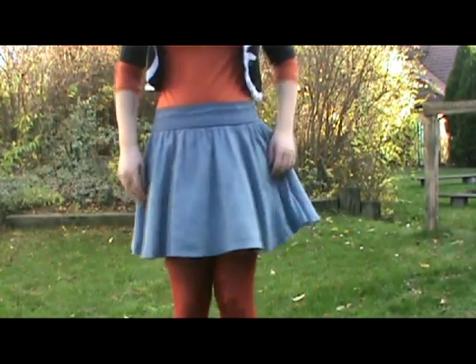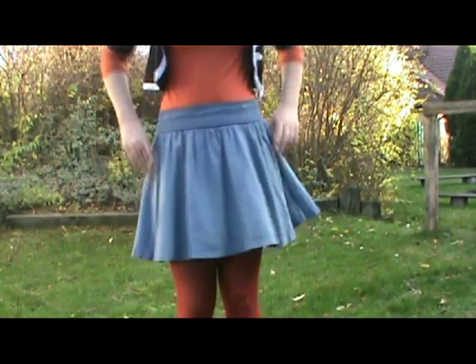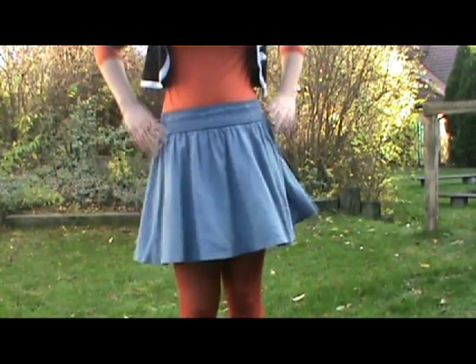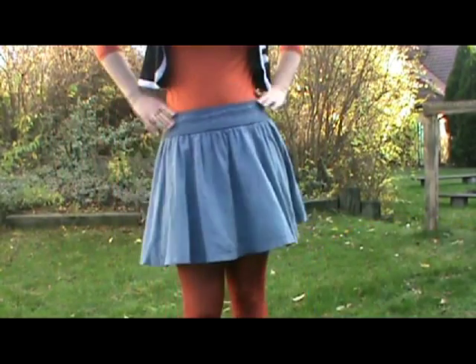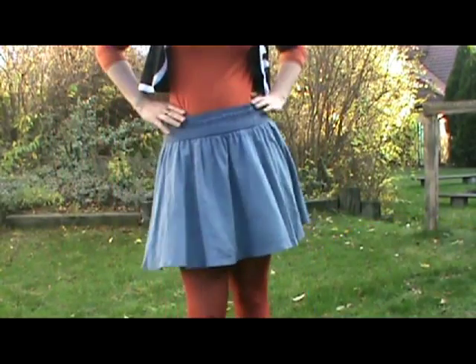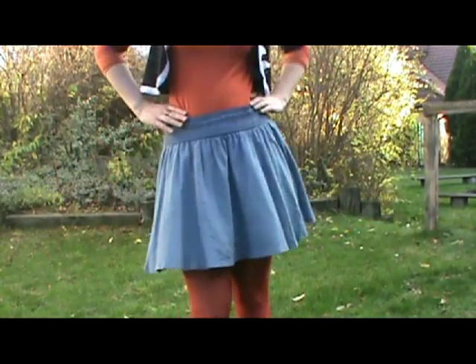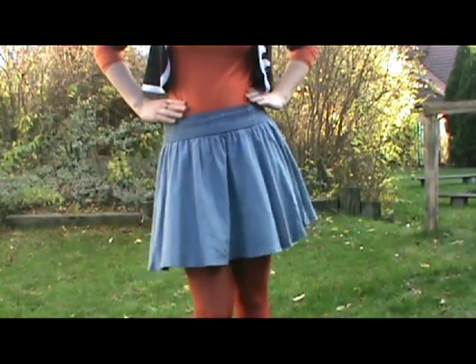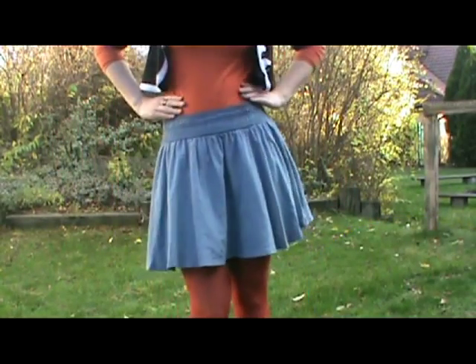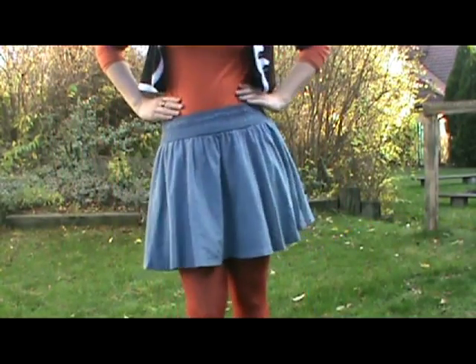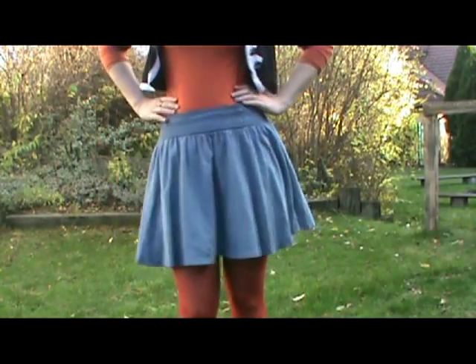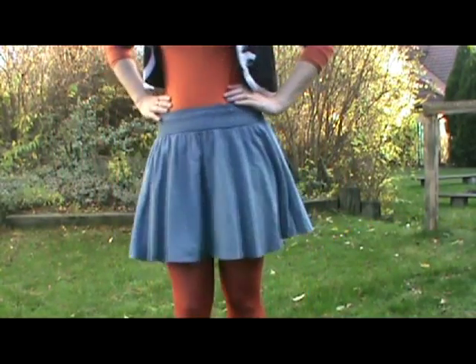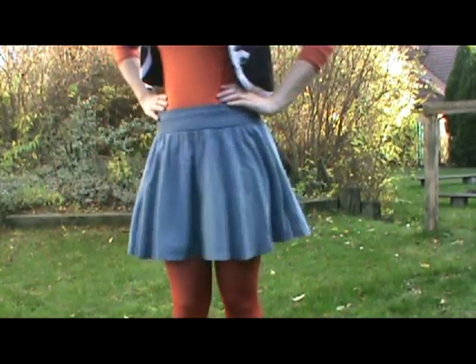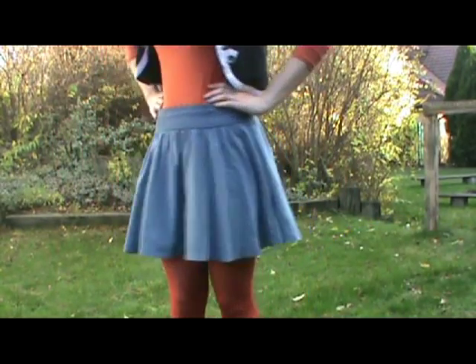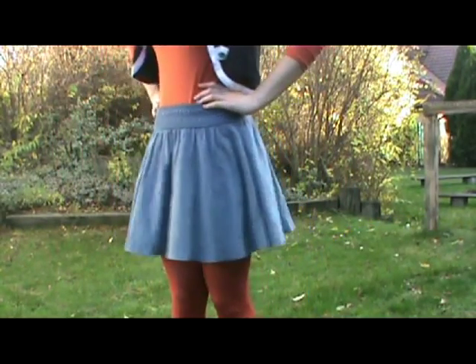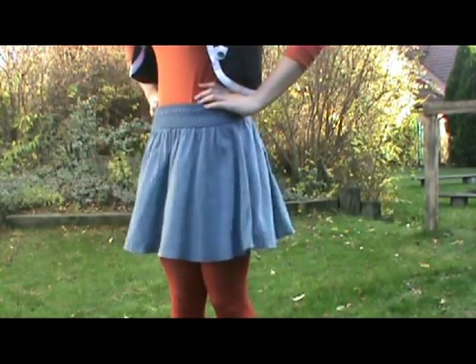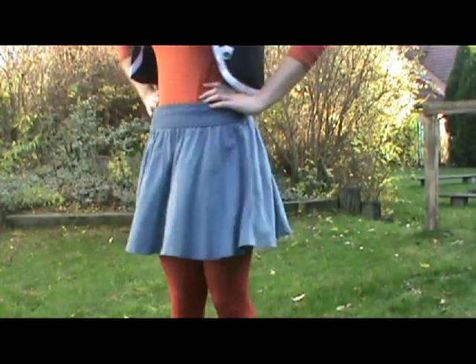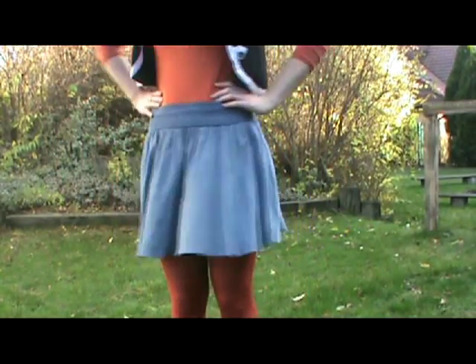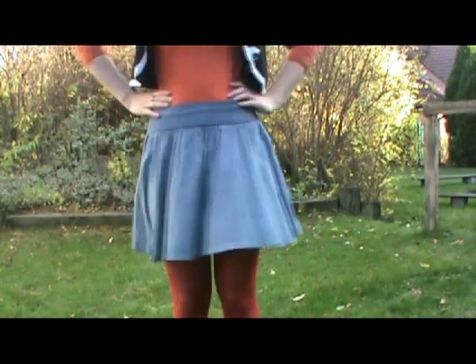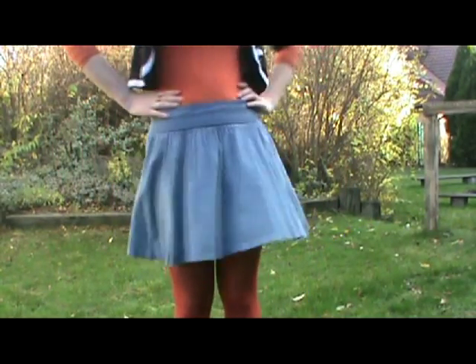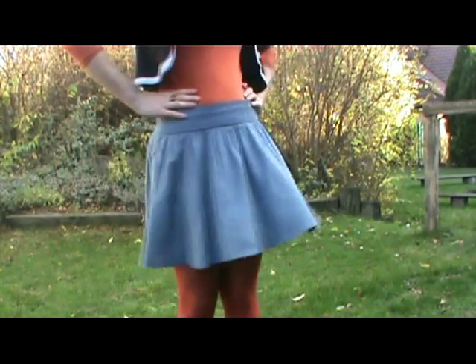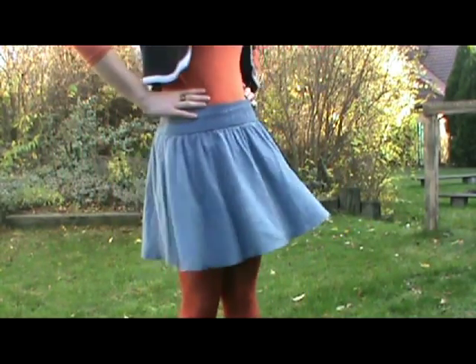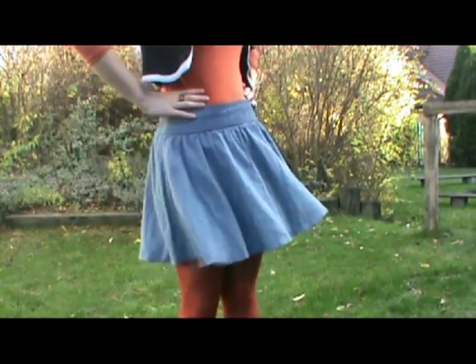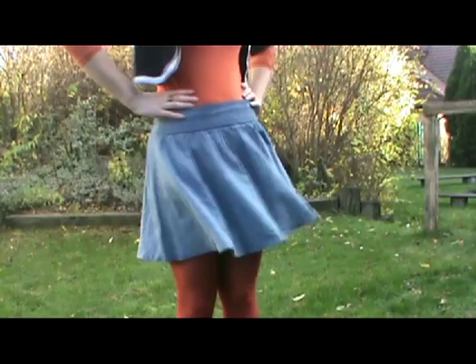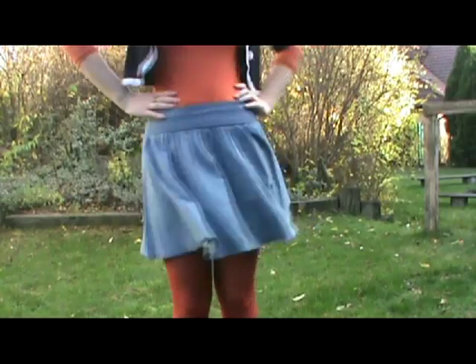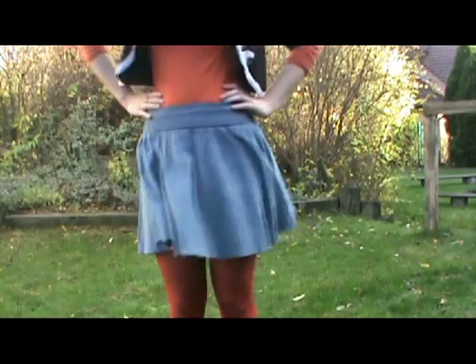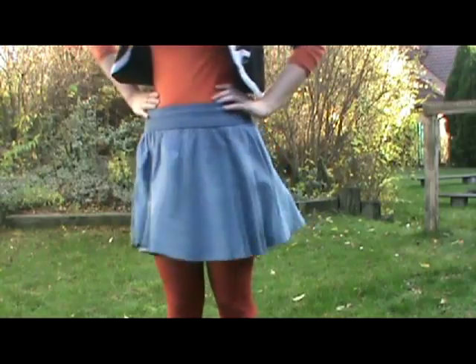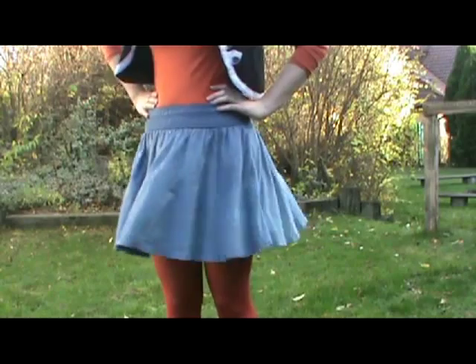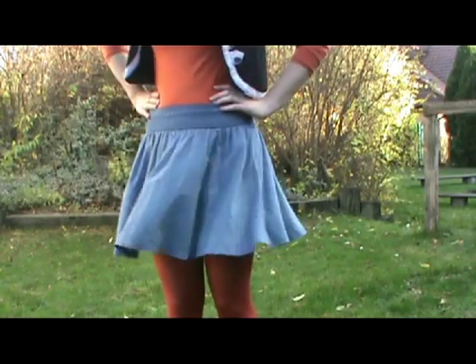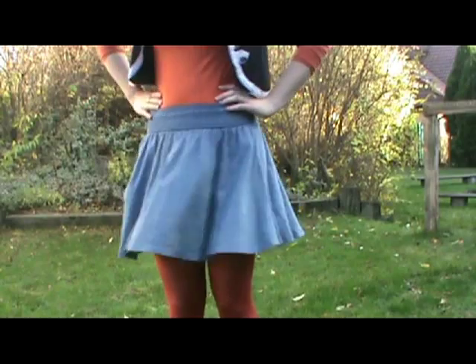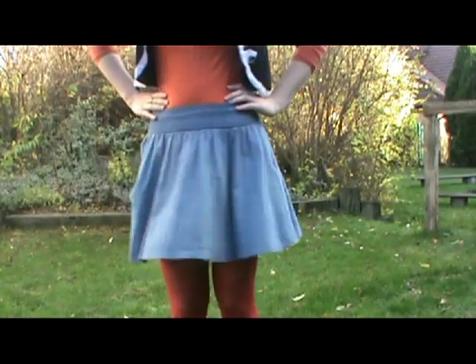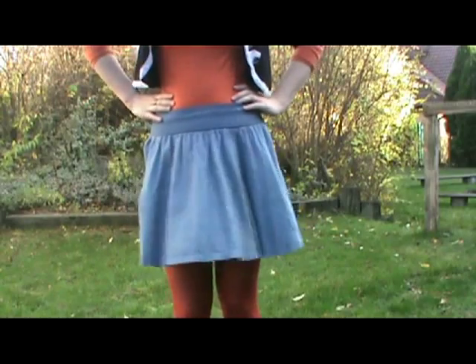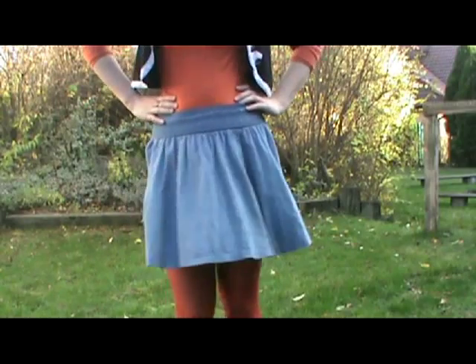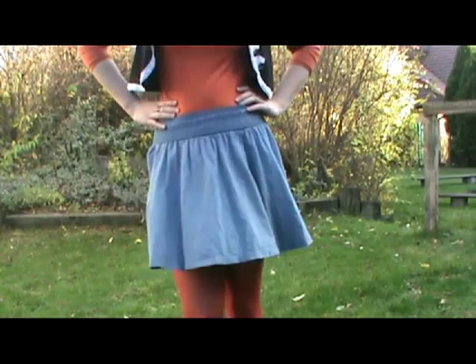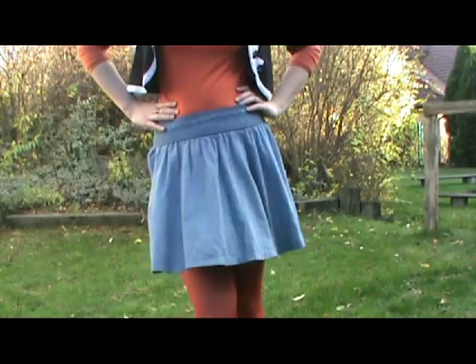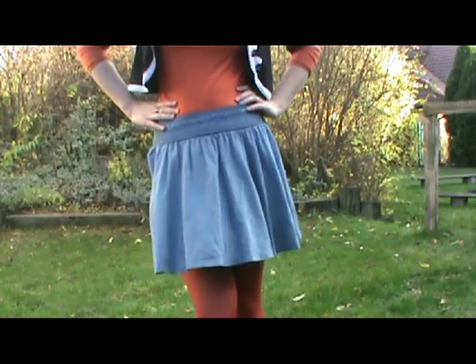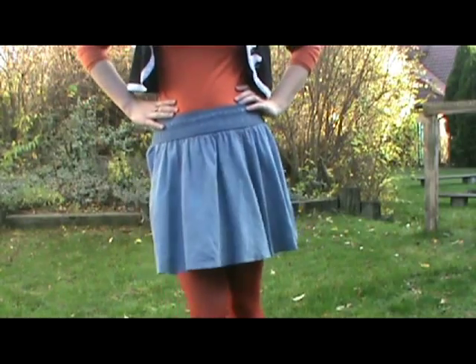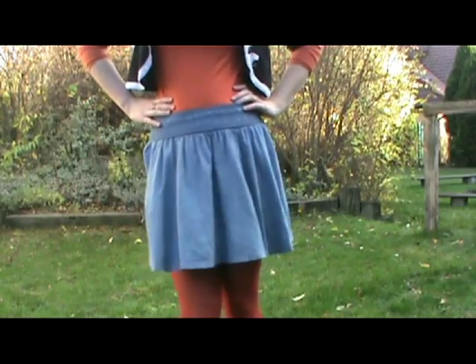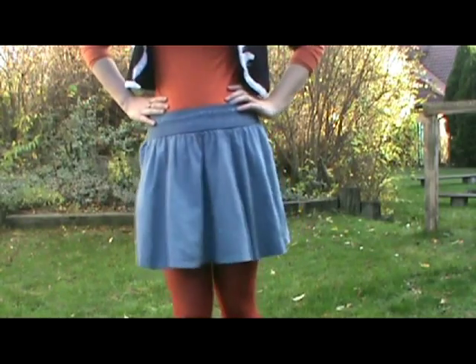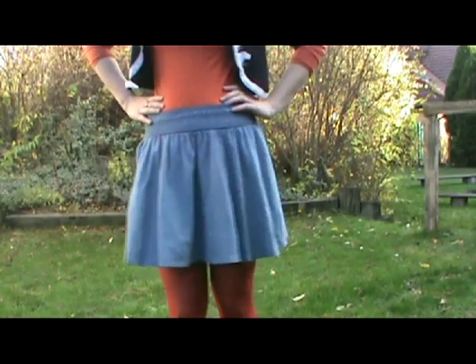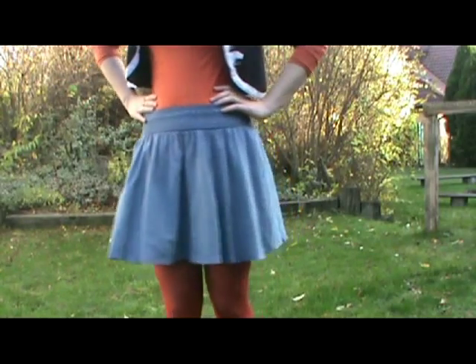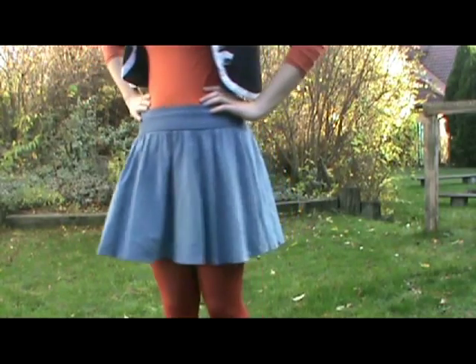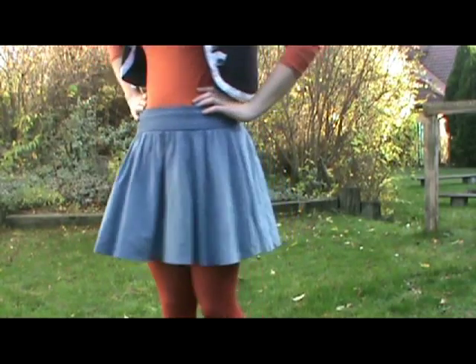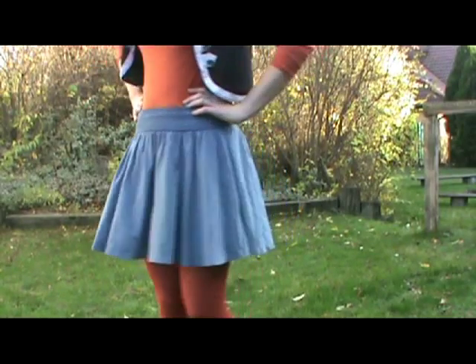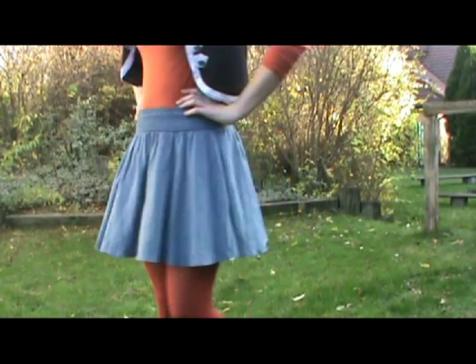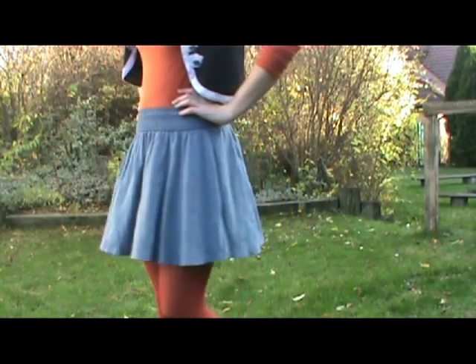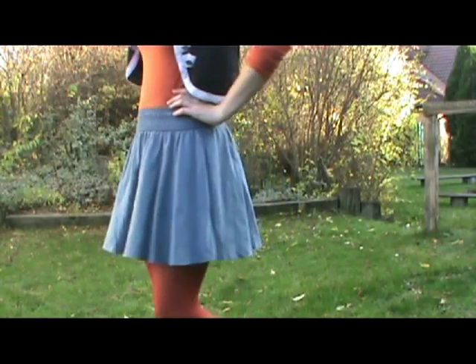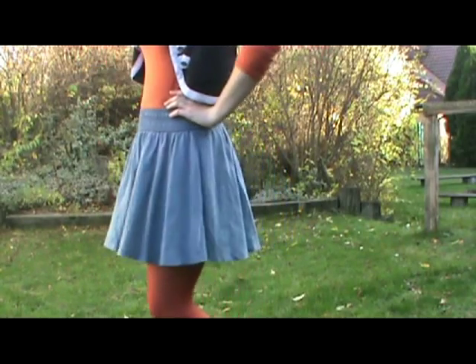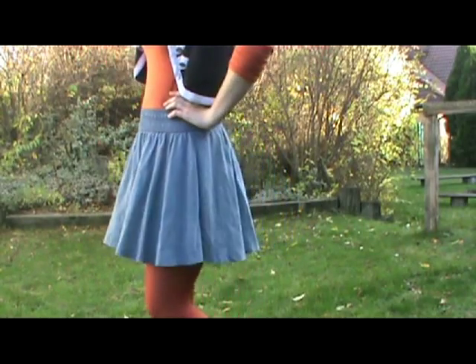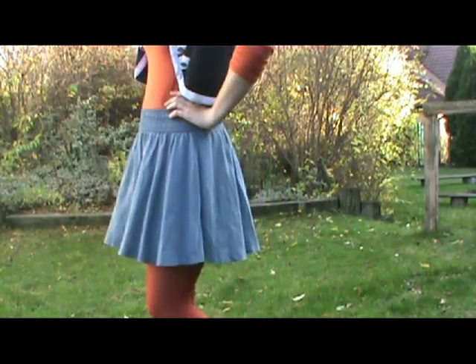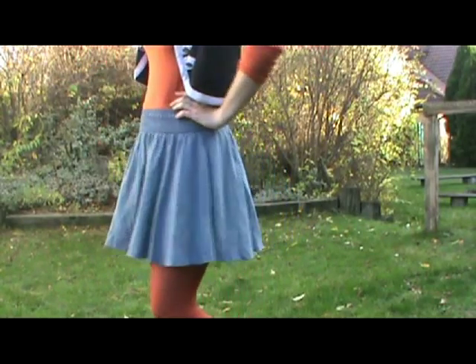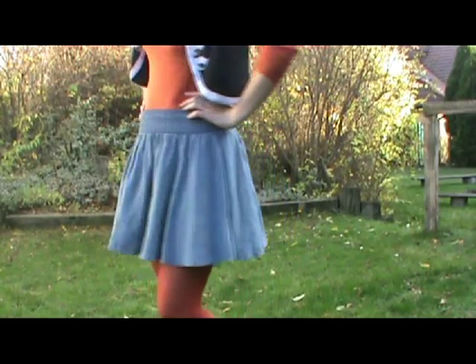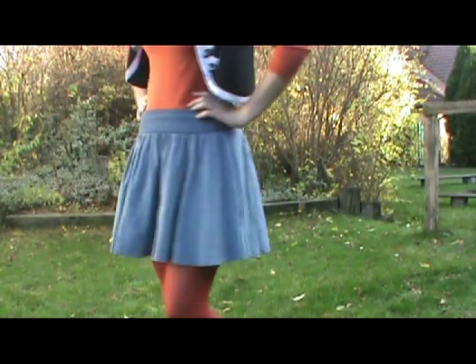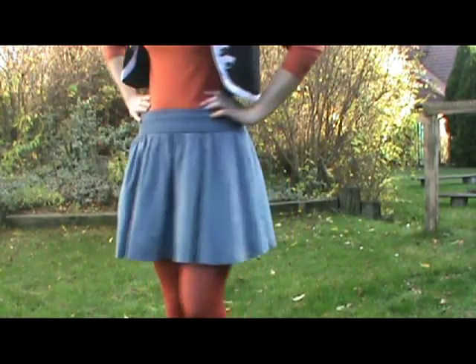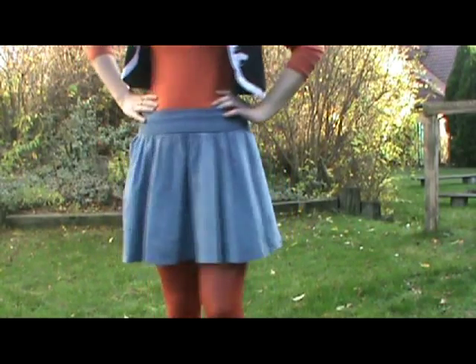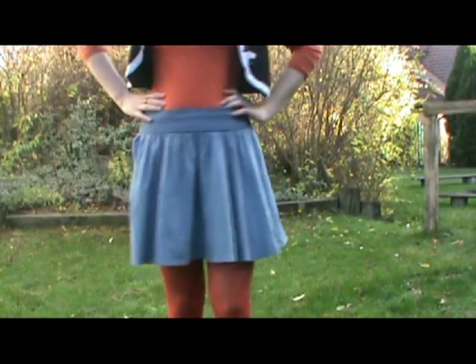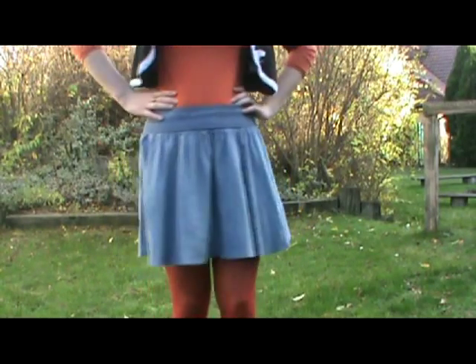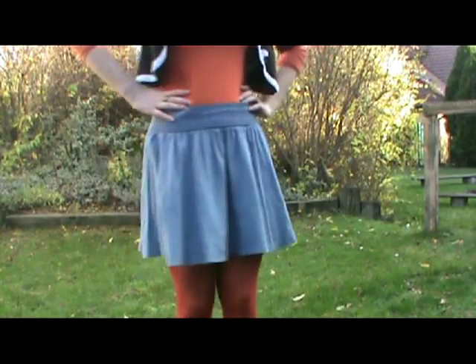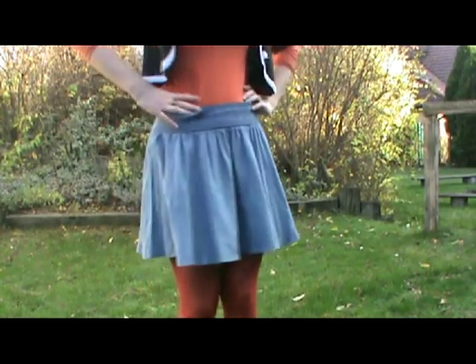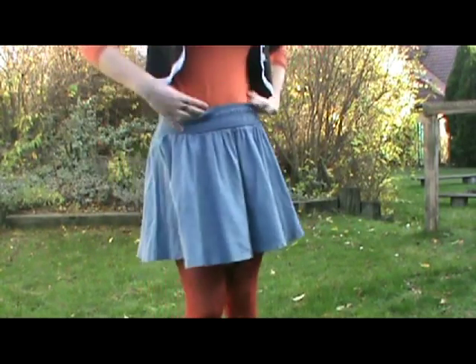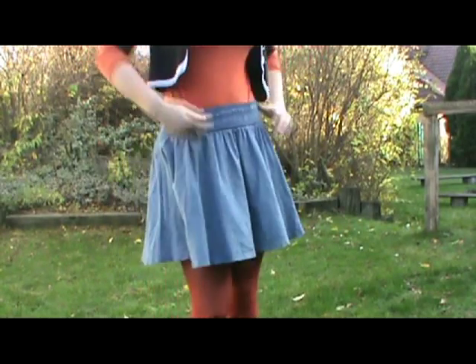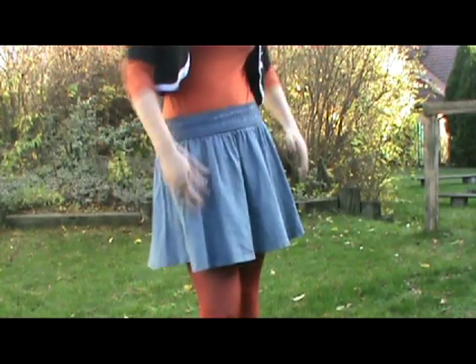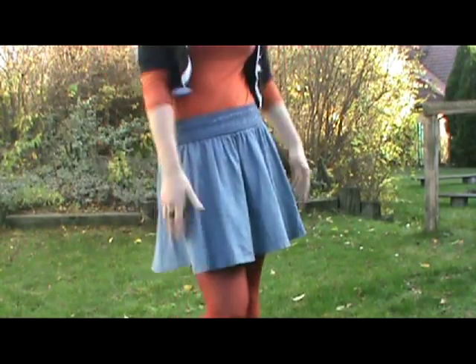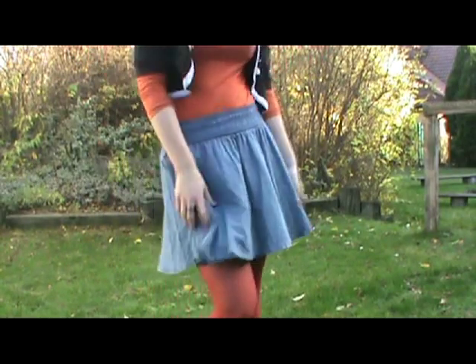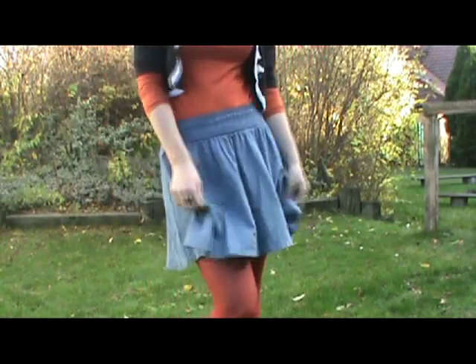My jeans skirt is from H&M. It's so cute.